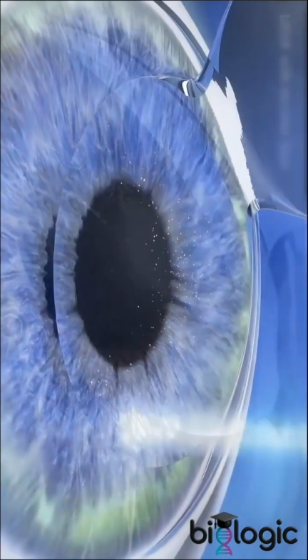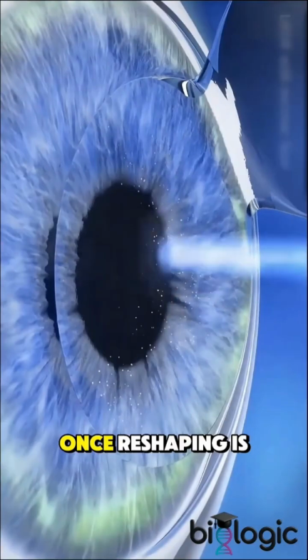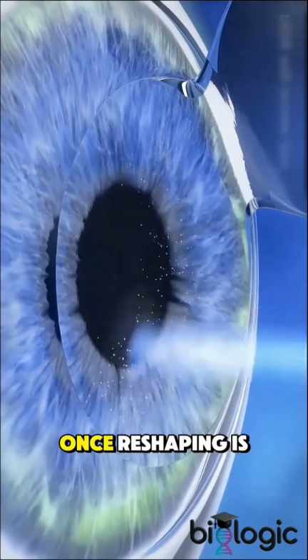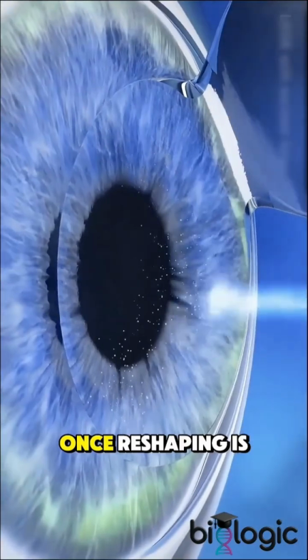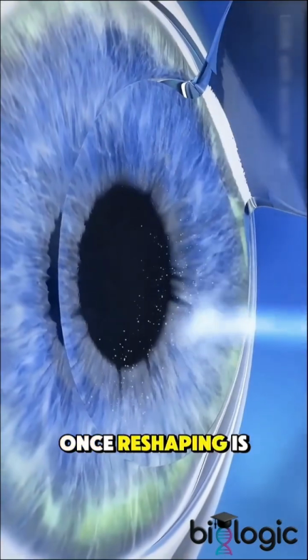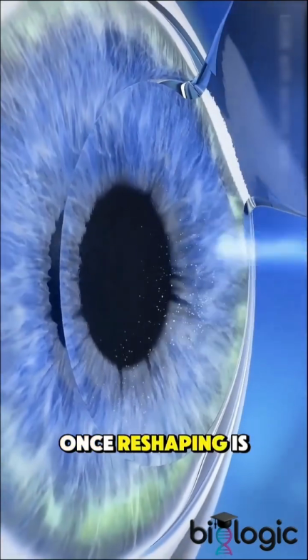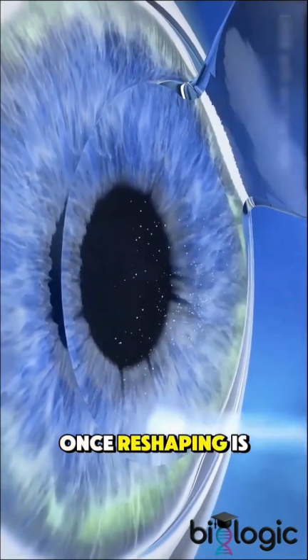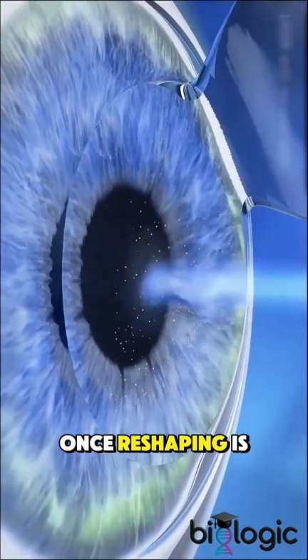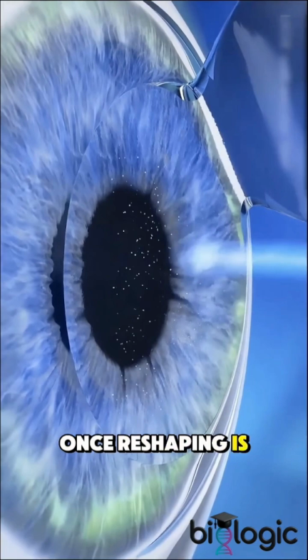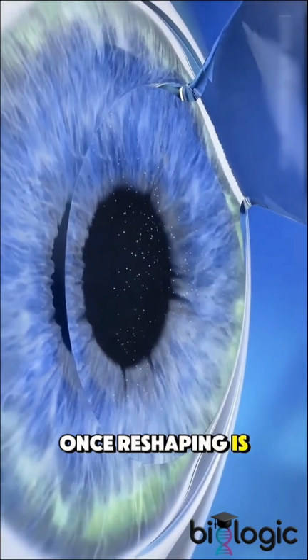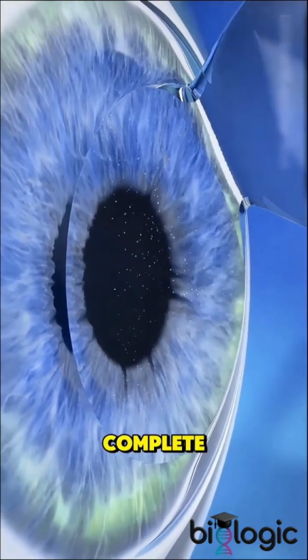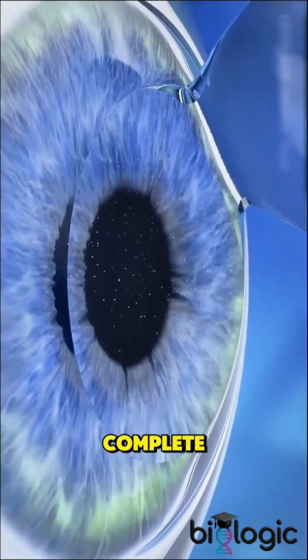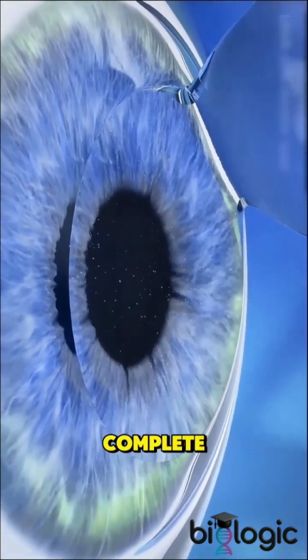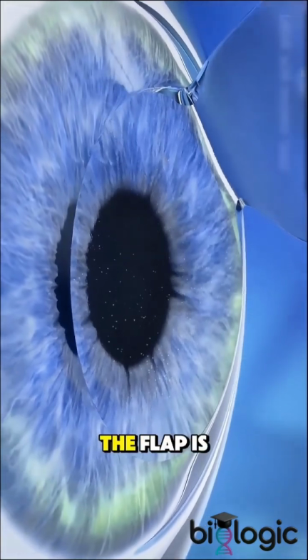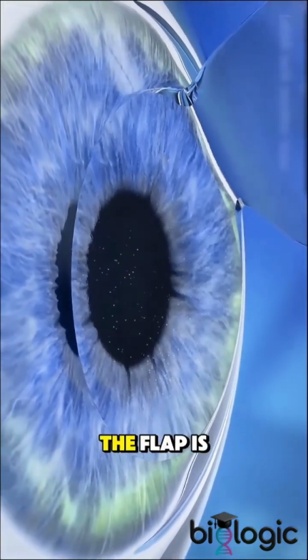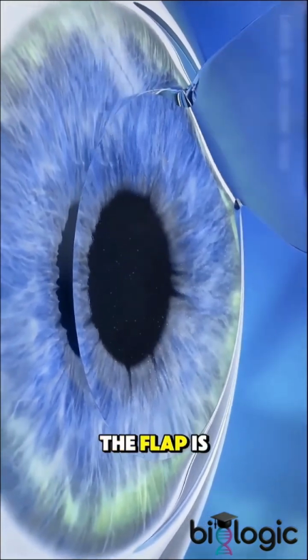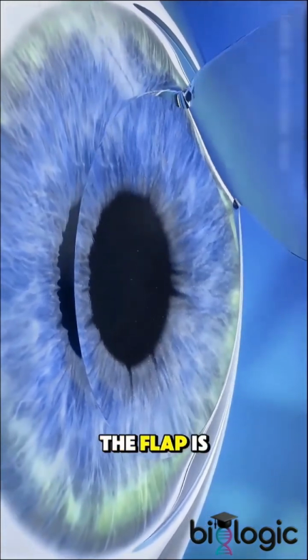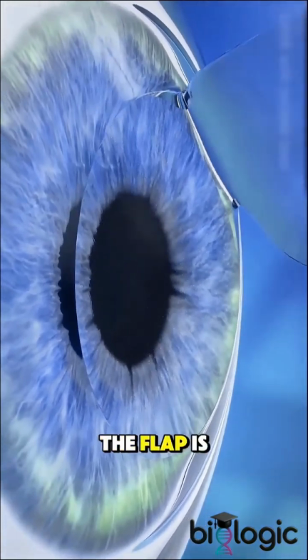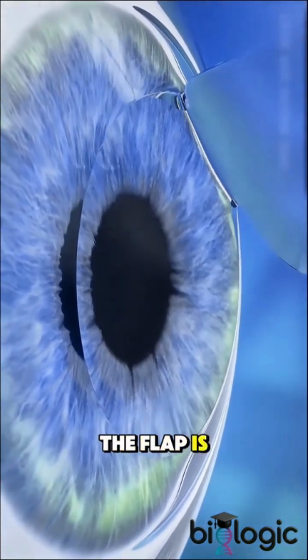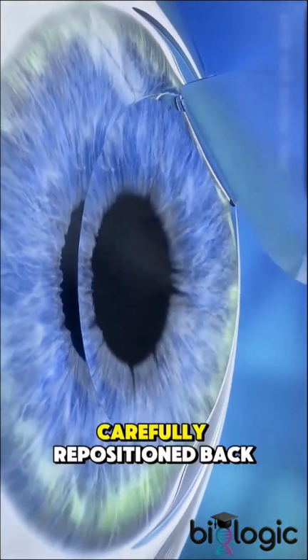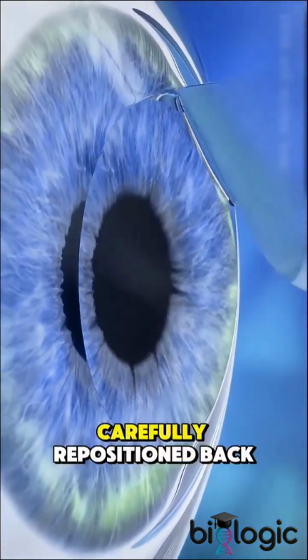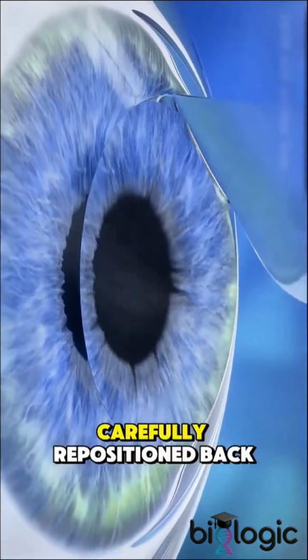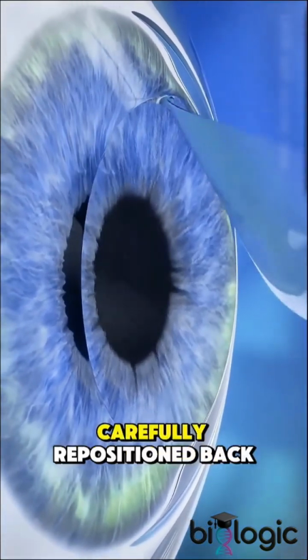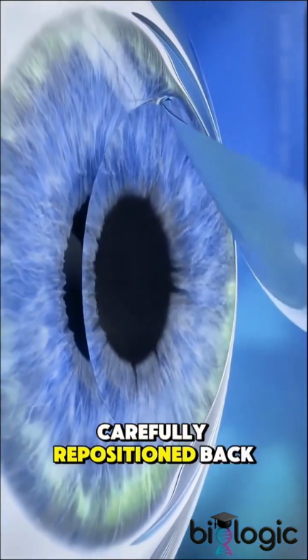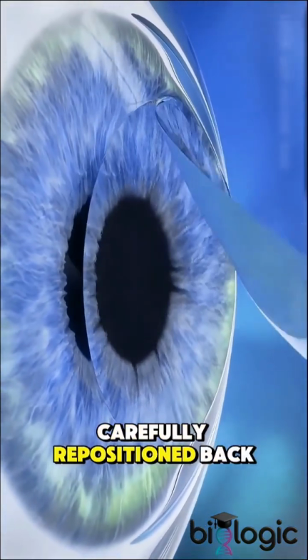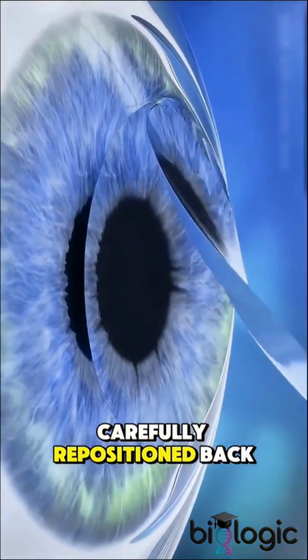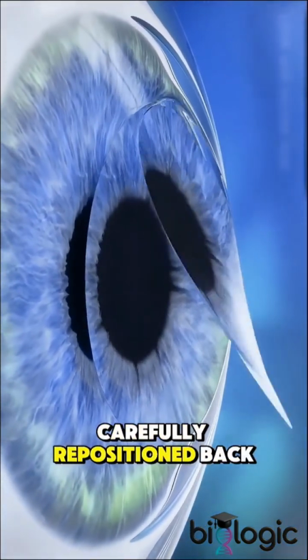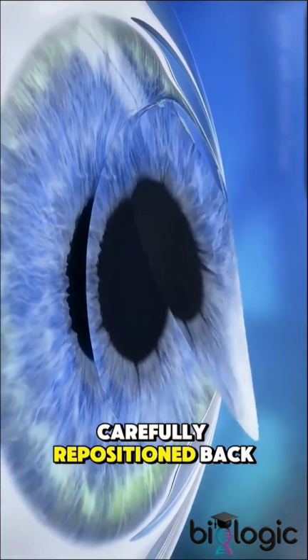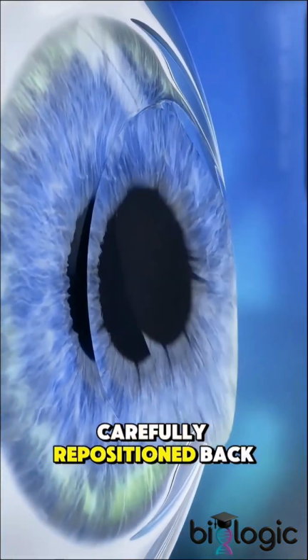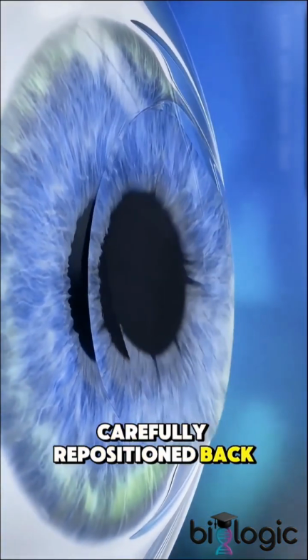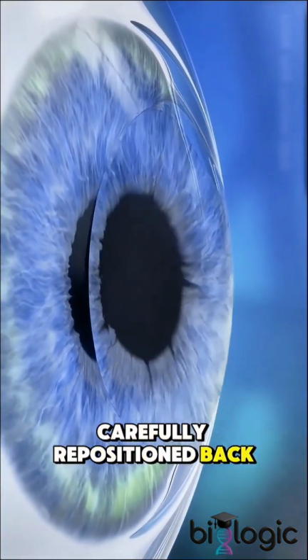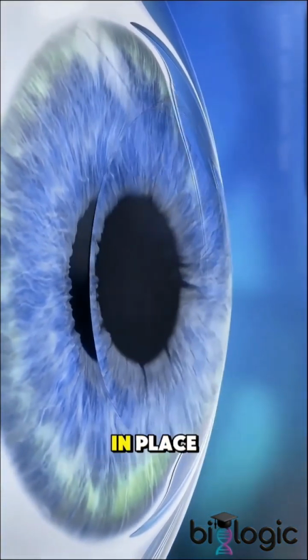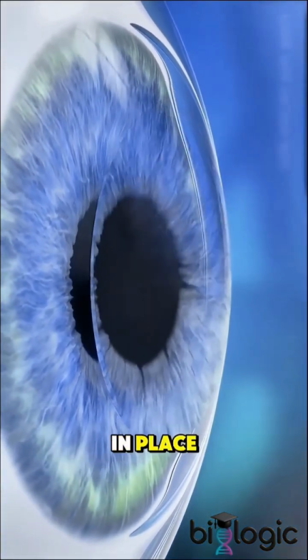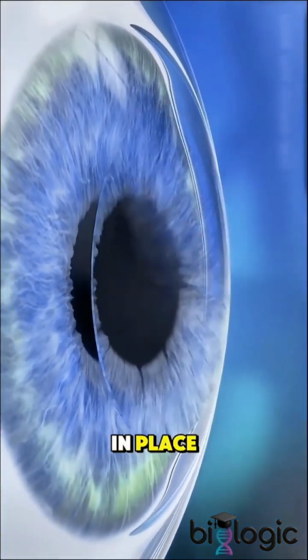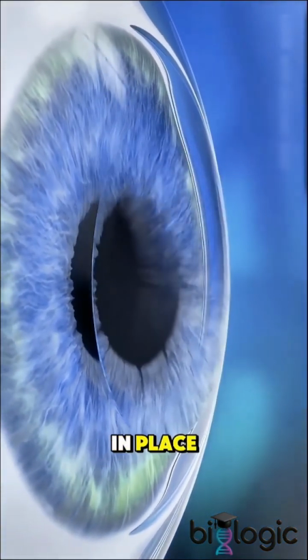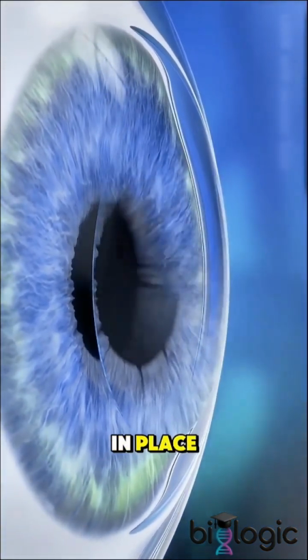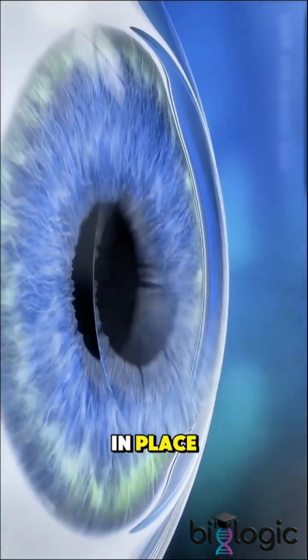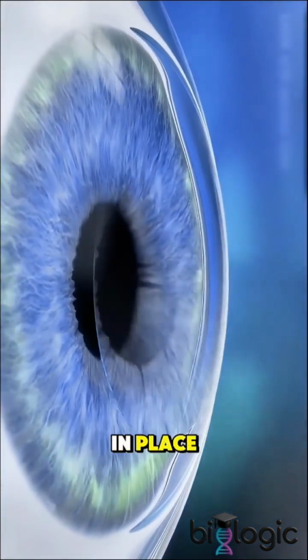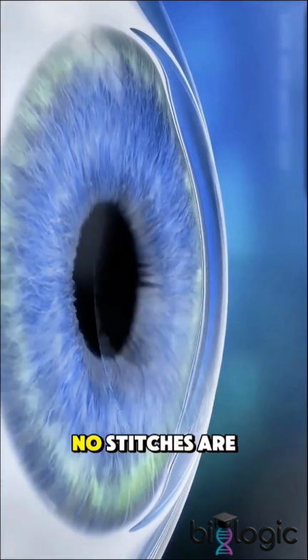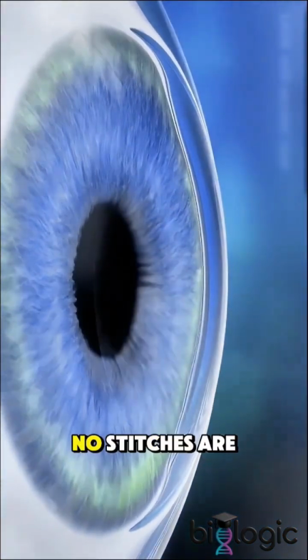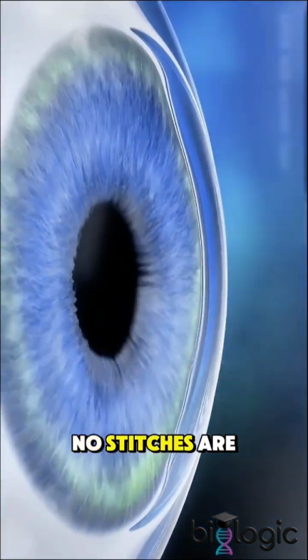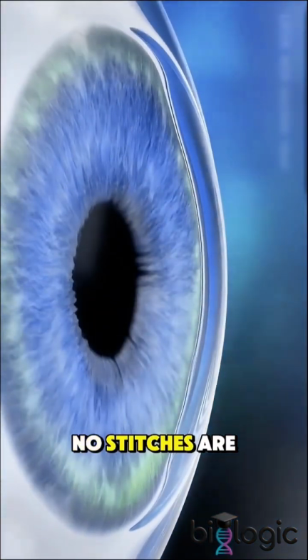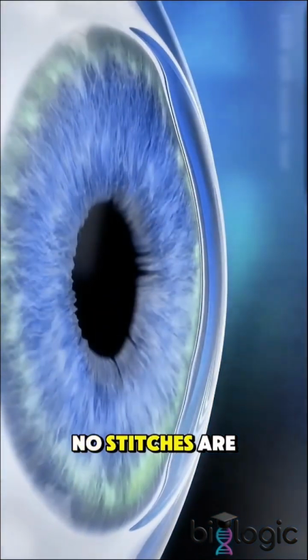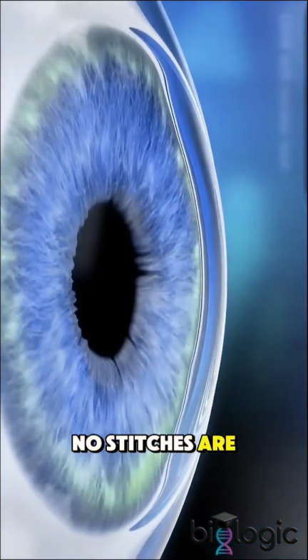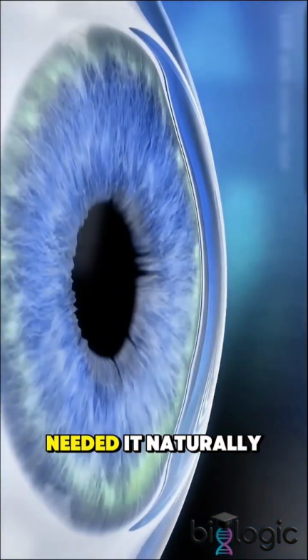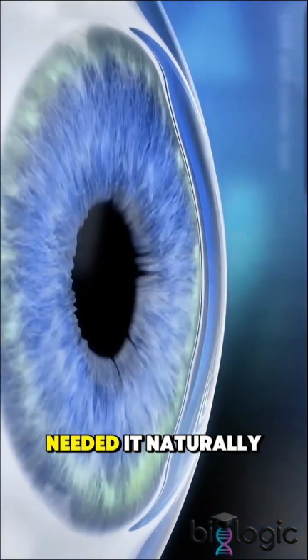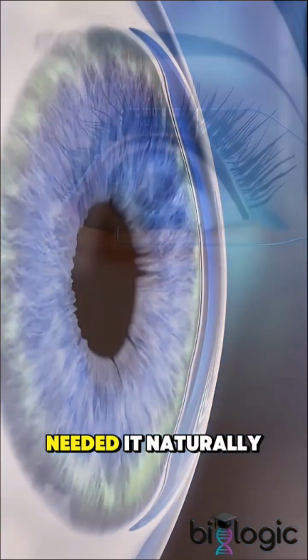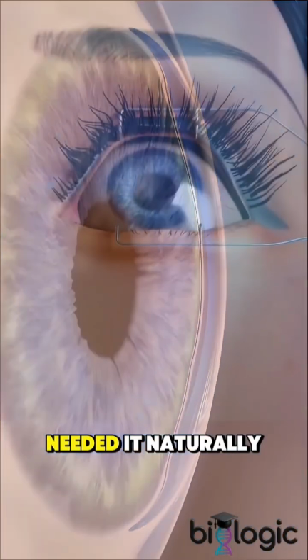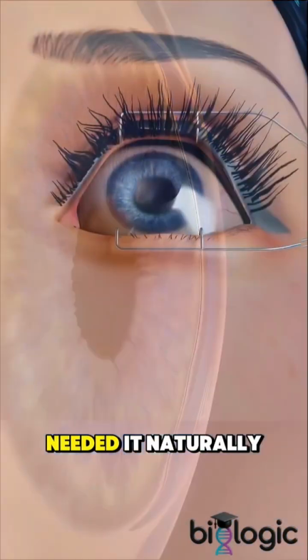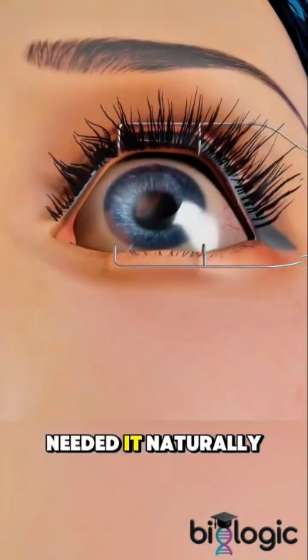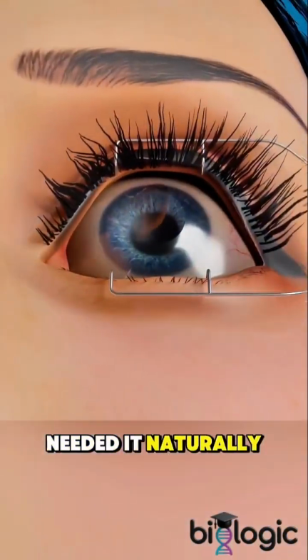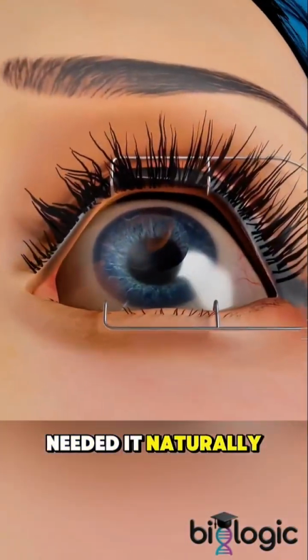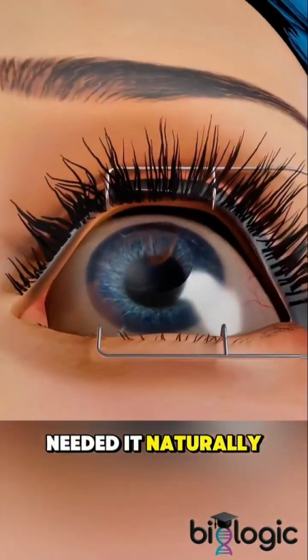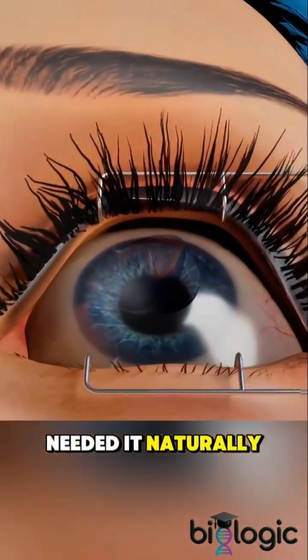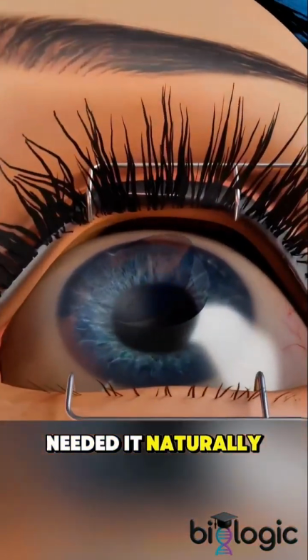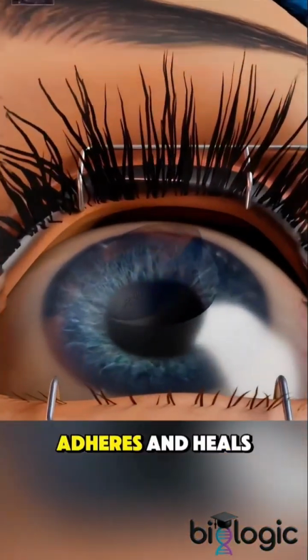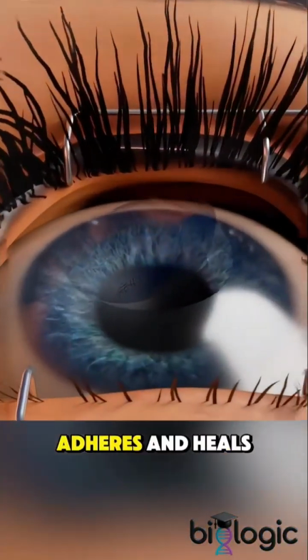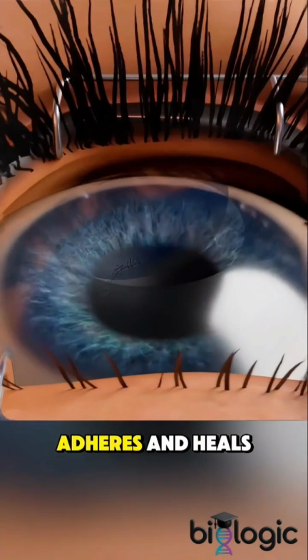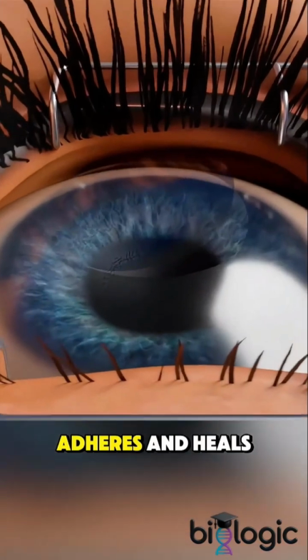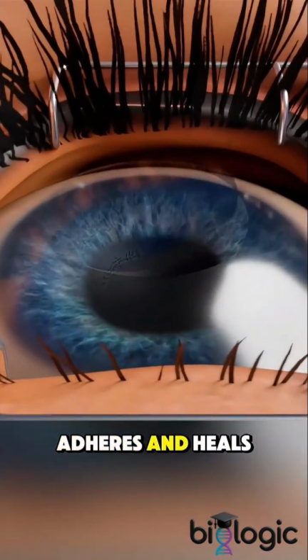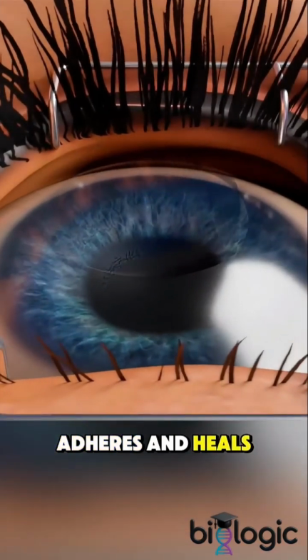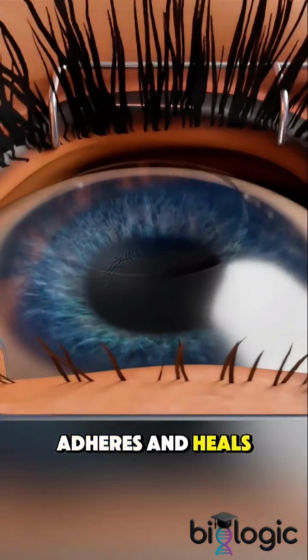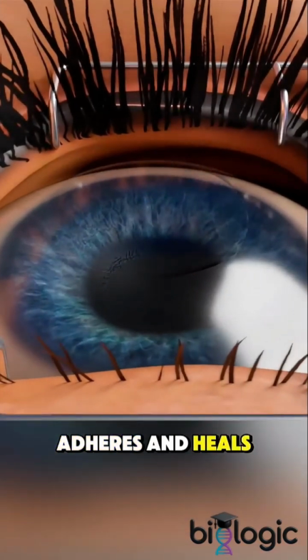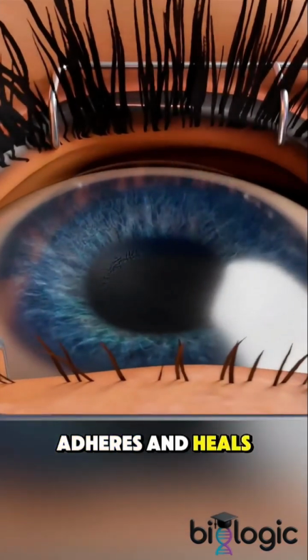Once reshaping is complete, the flap is carefully repositioned back in place. No stitches are needed — it naturally adheres and heals.